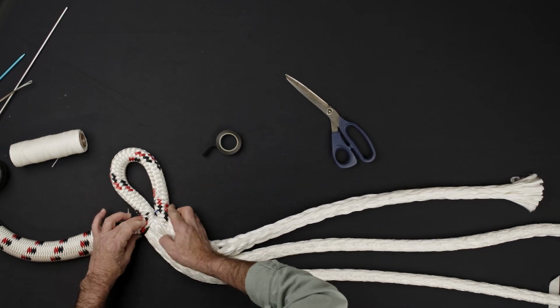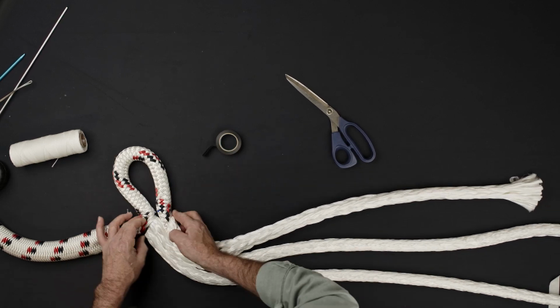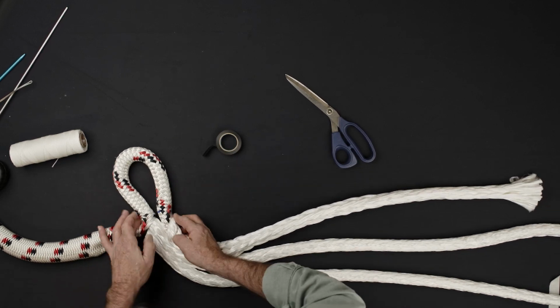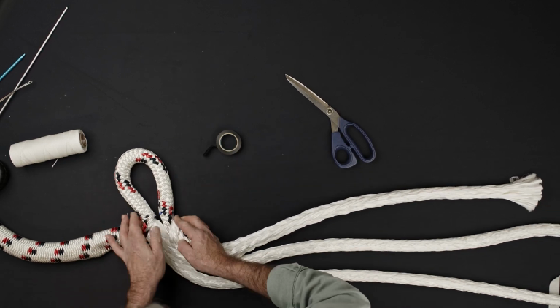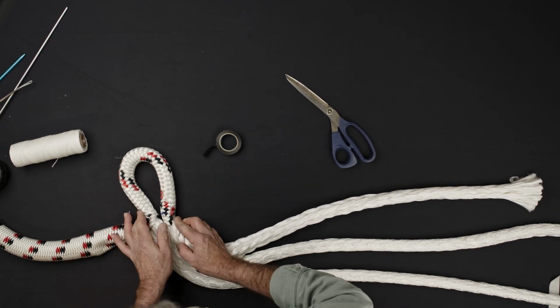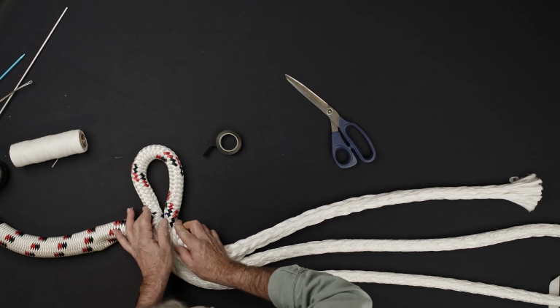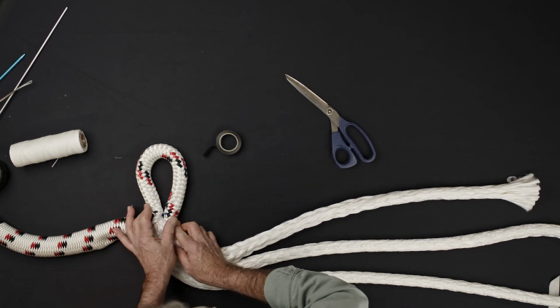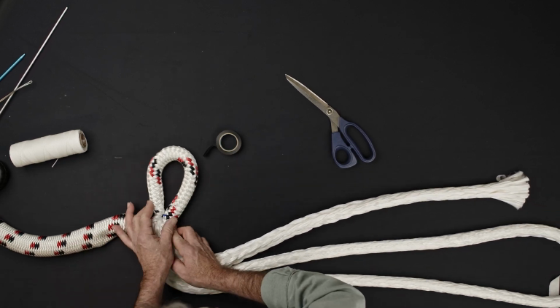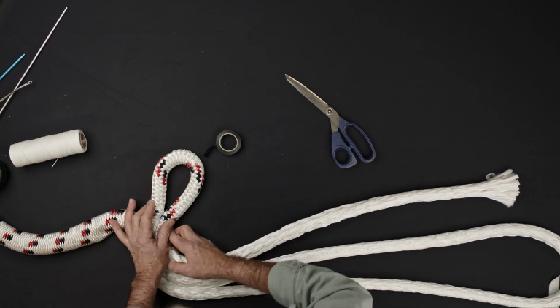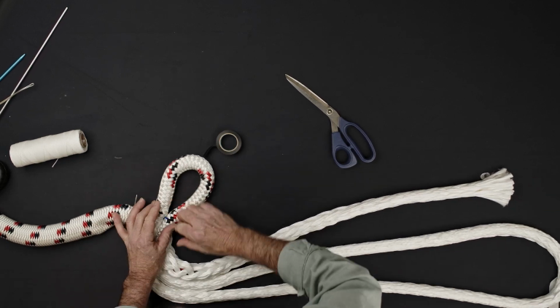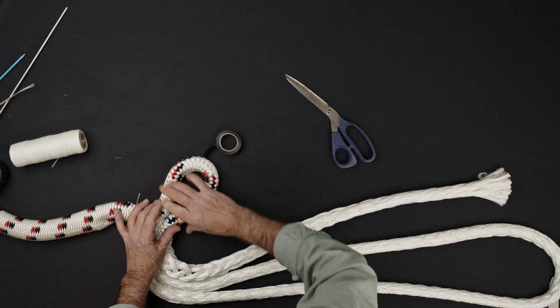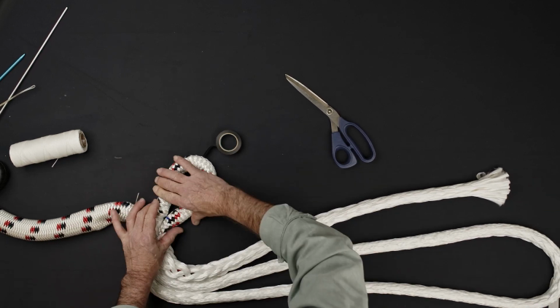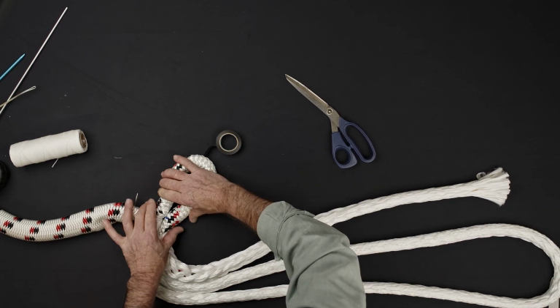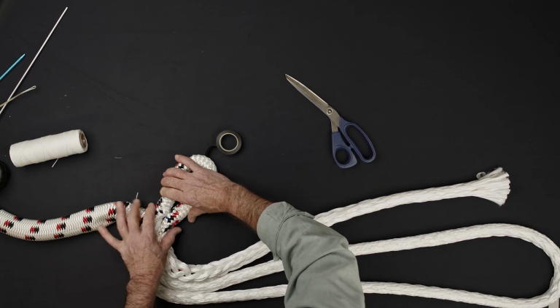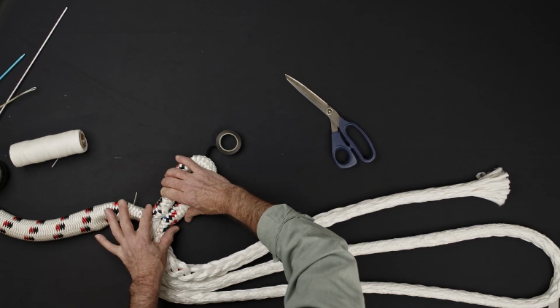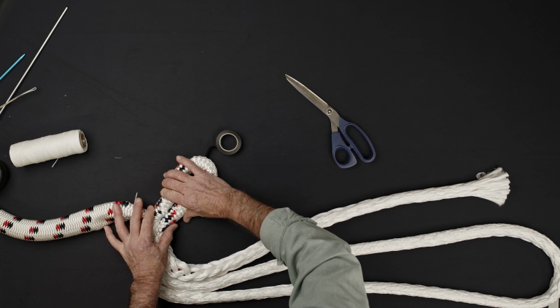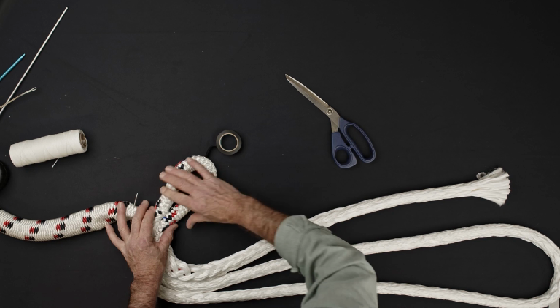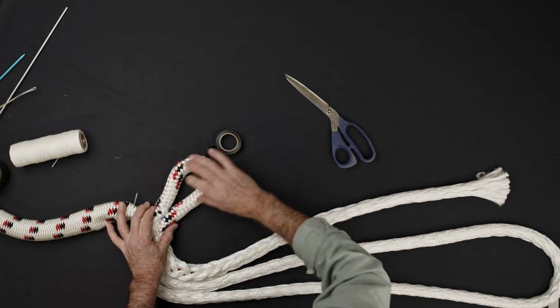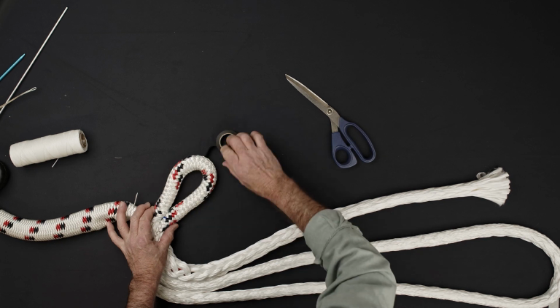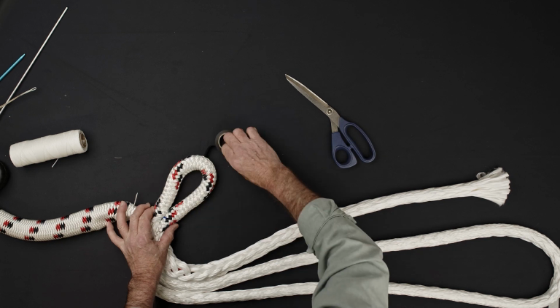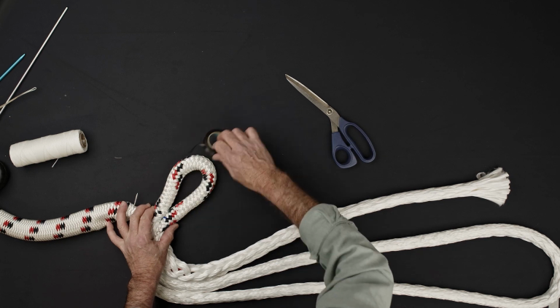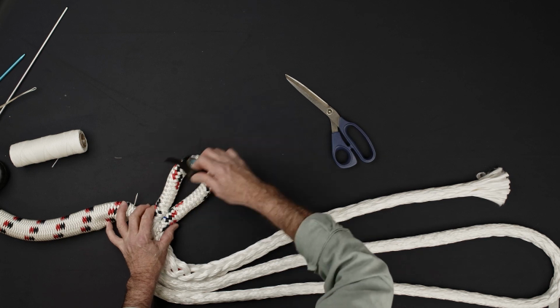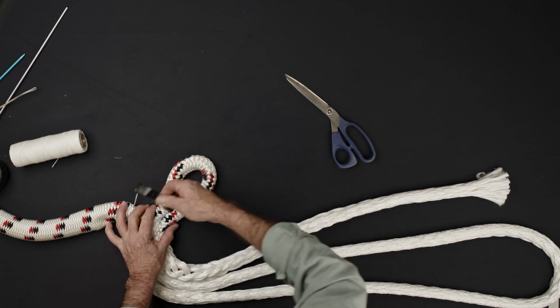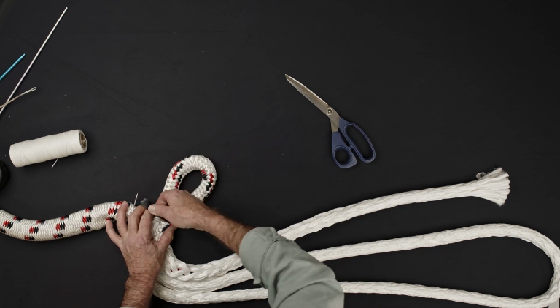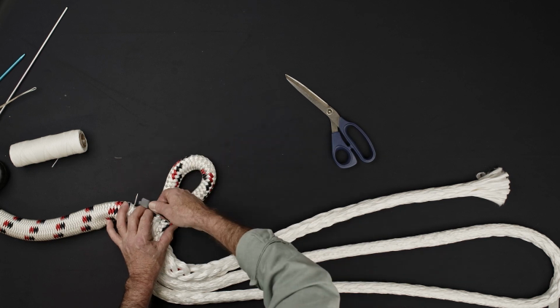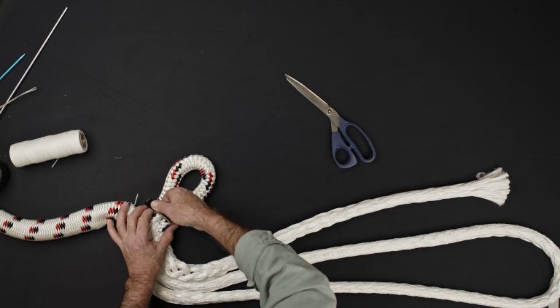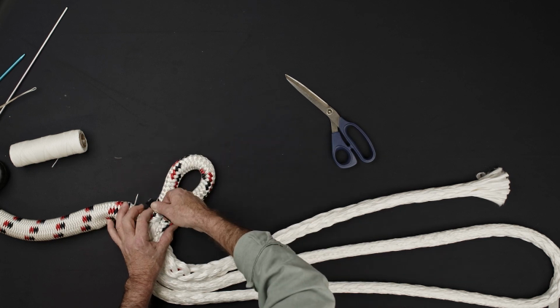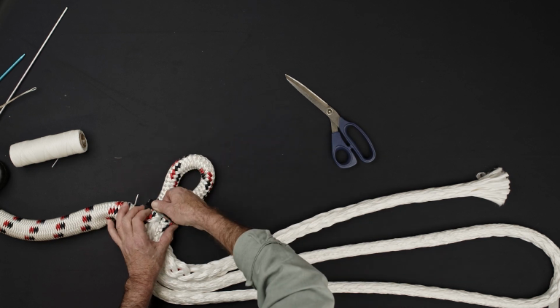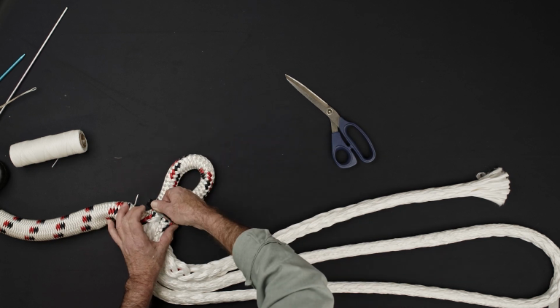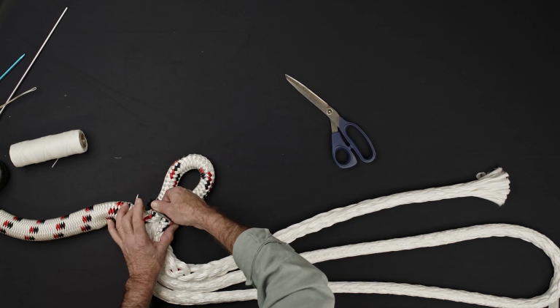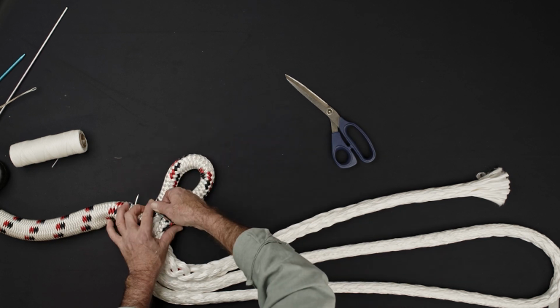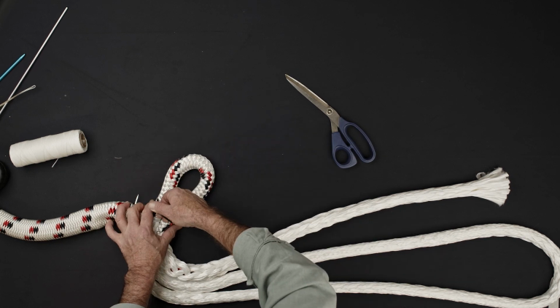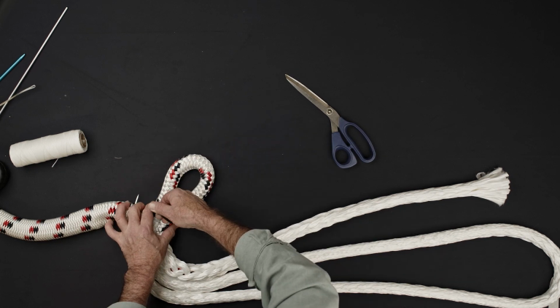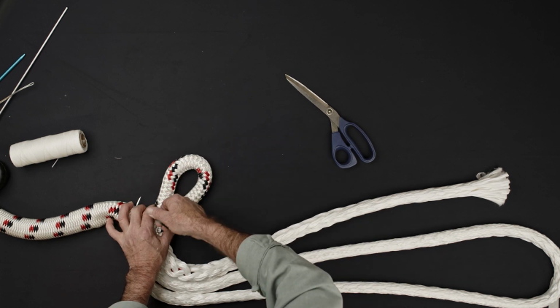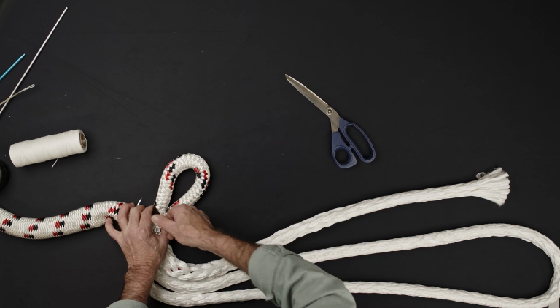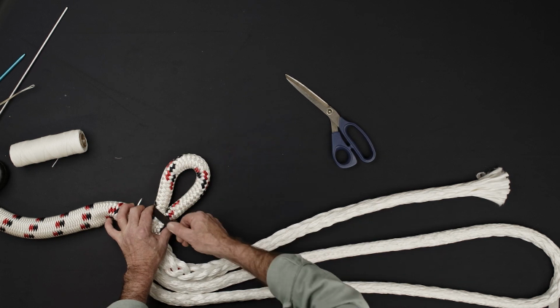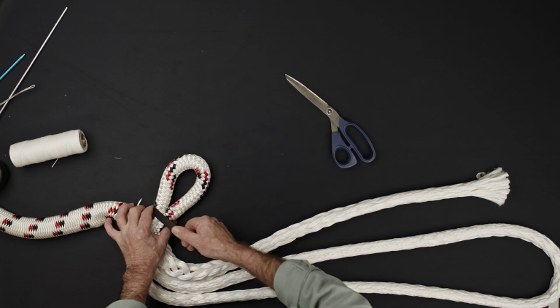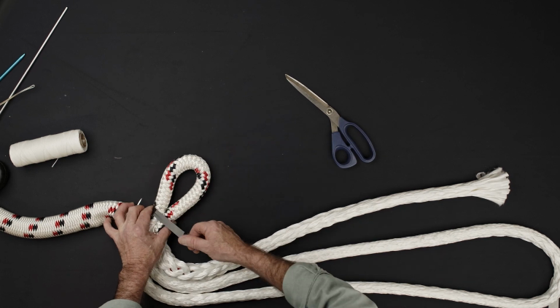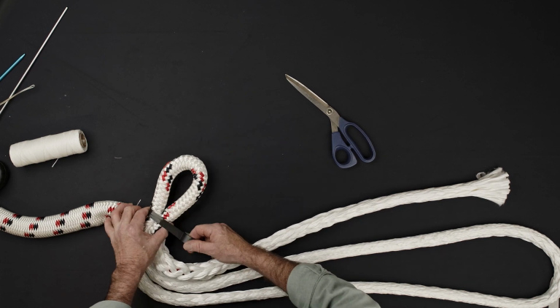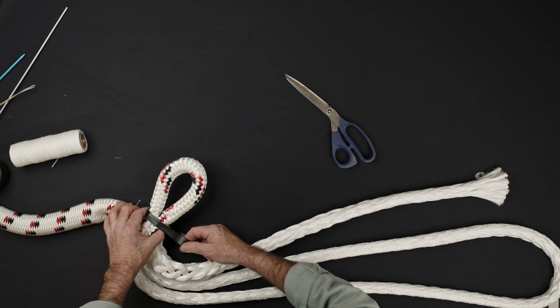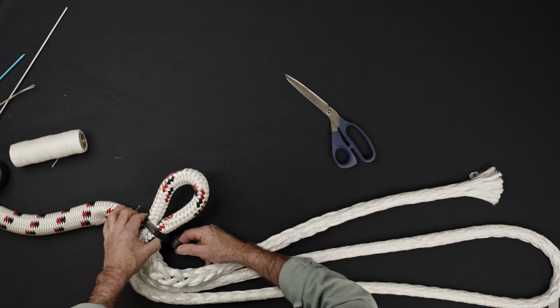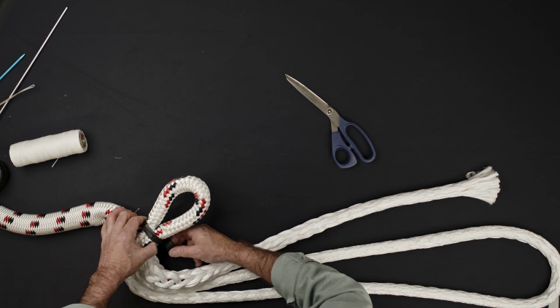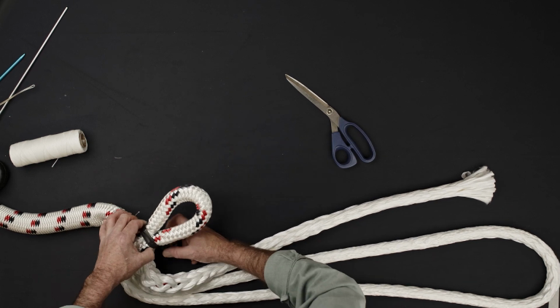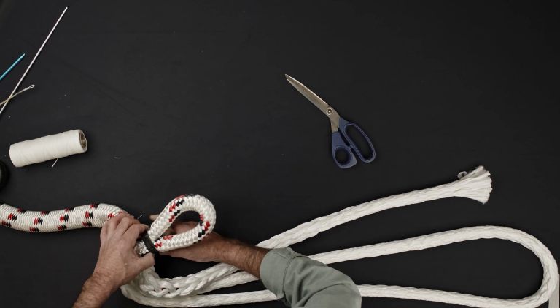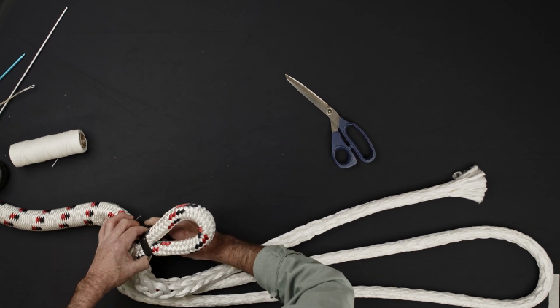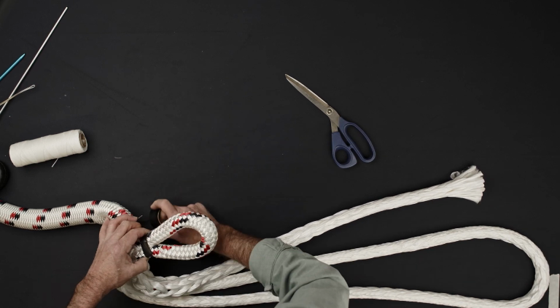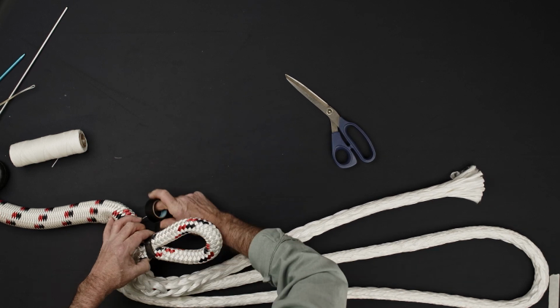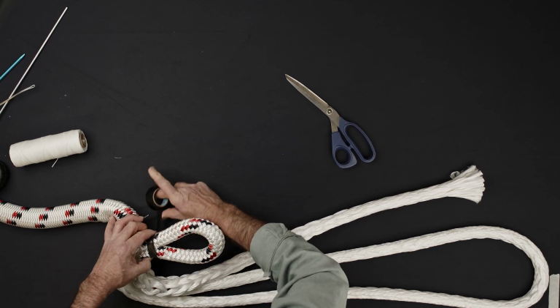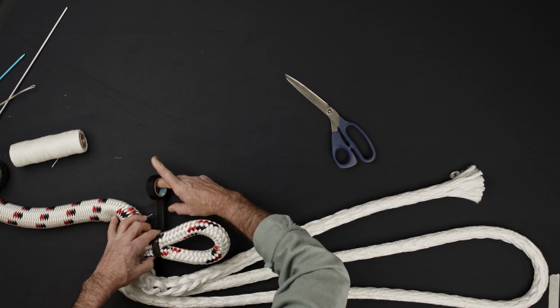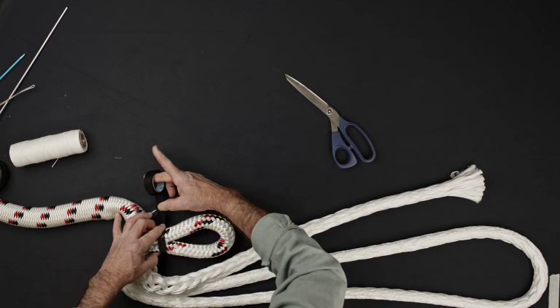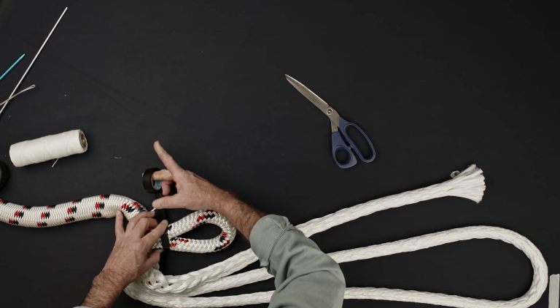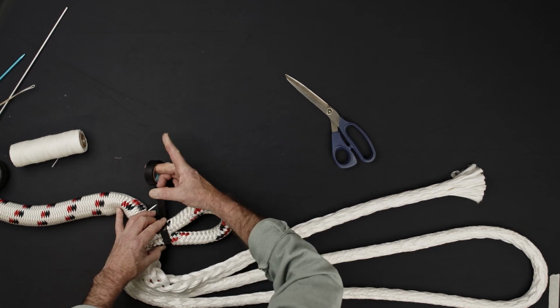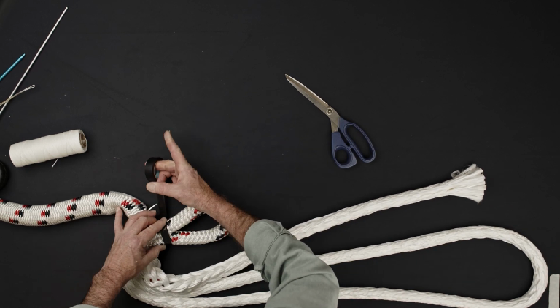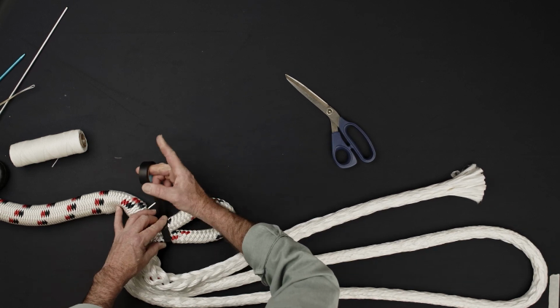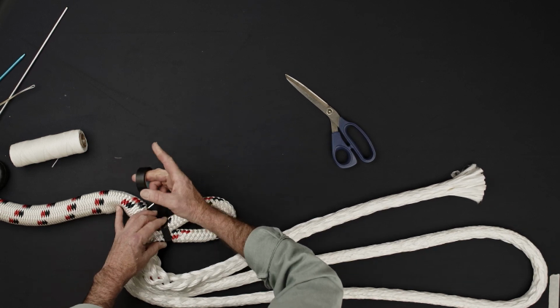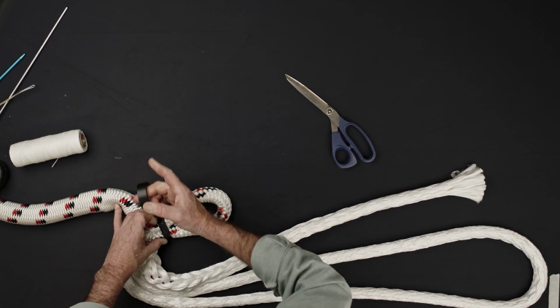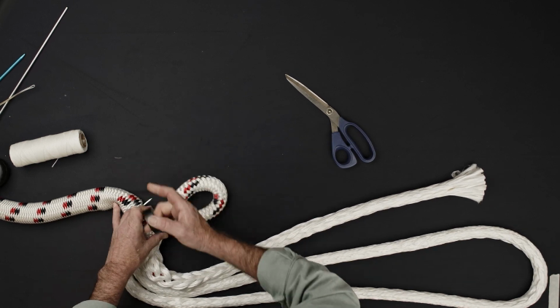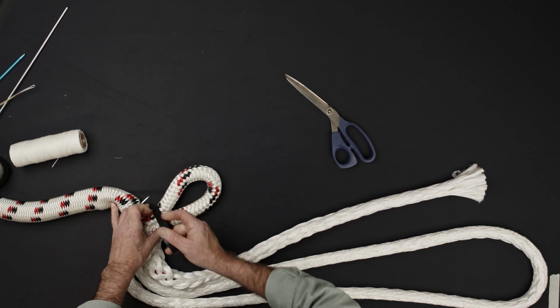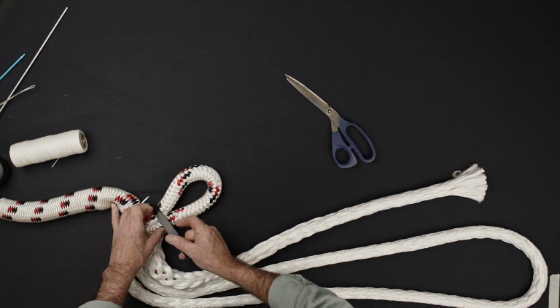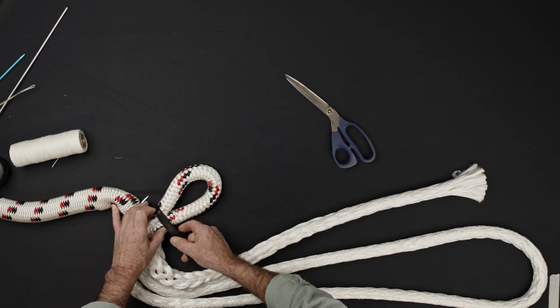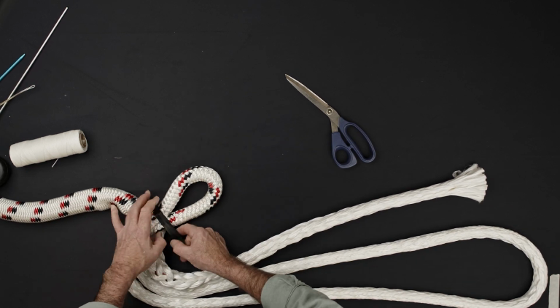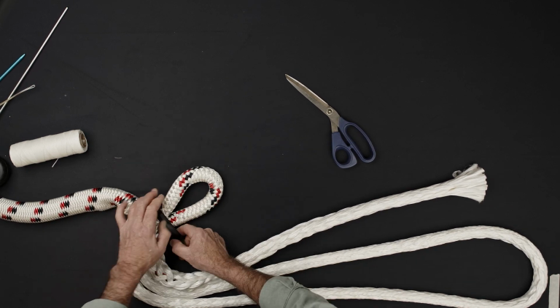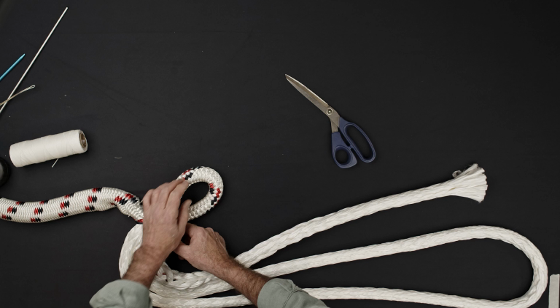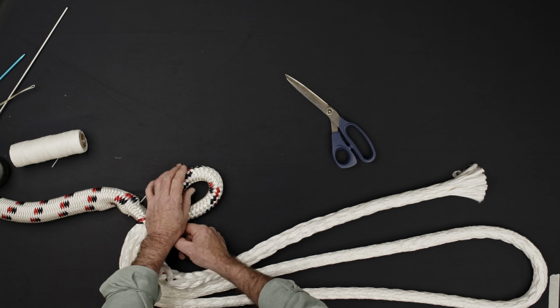Reform the desired eye size and tape the base of the eye tightly. If you're going to insert hardware into the splice, be sure to do so now.